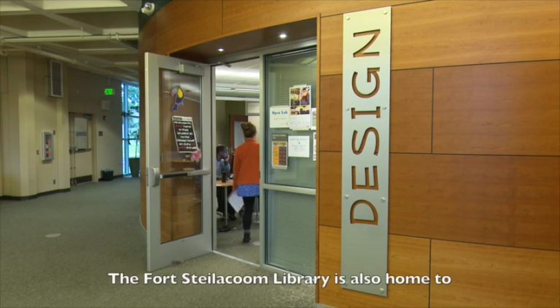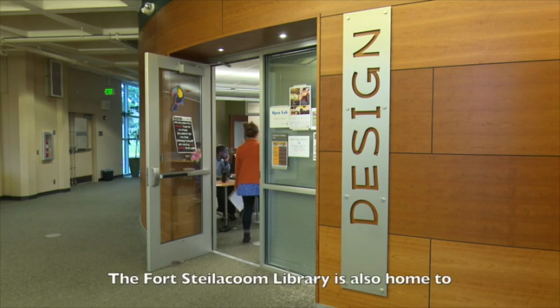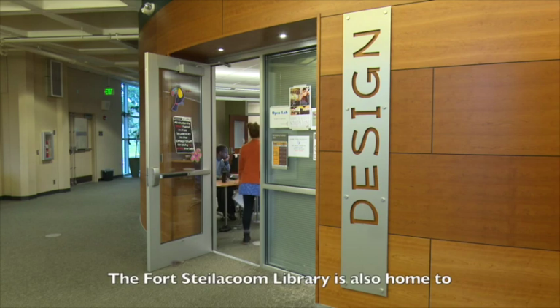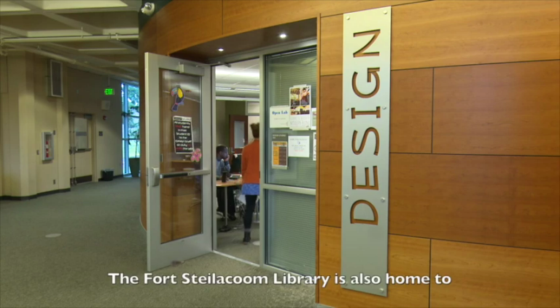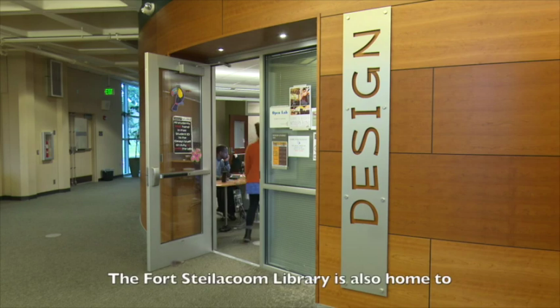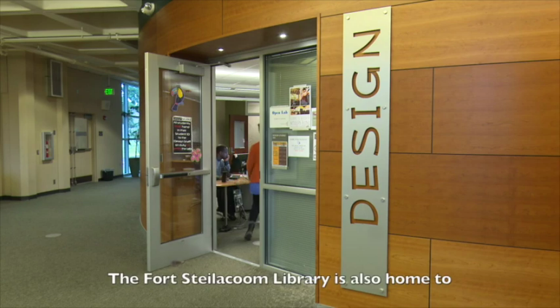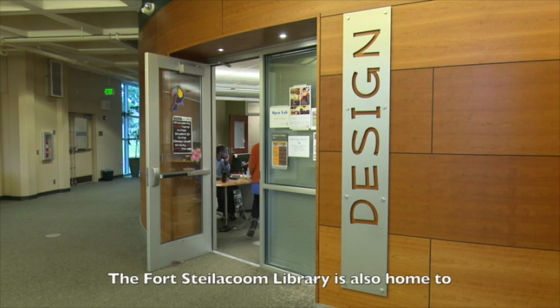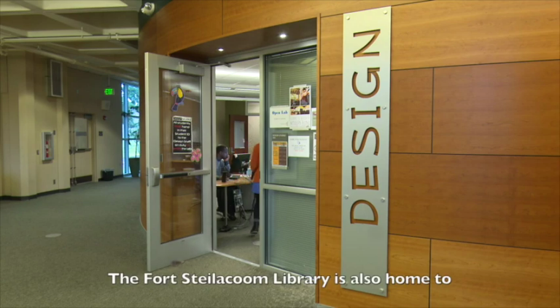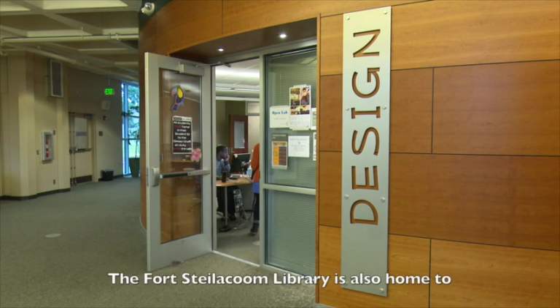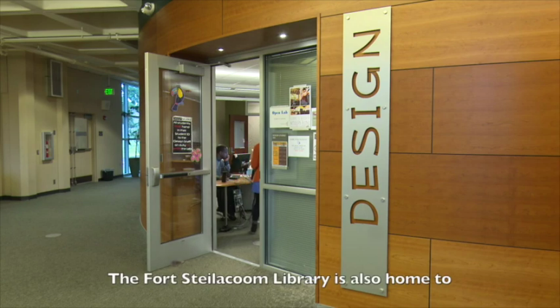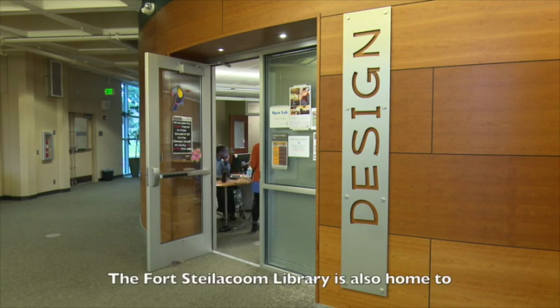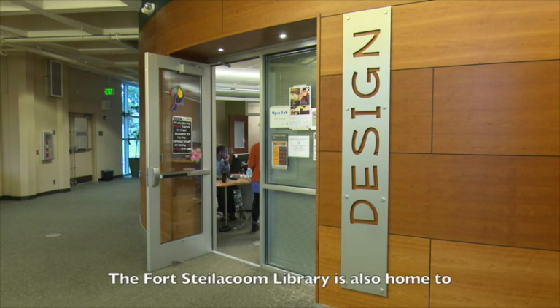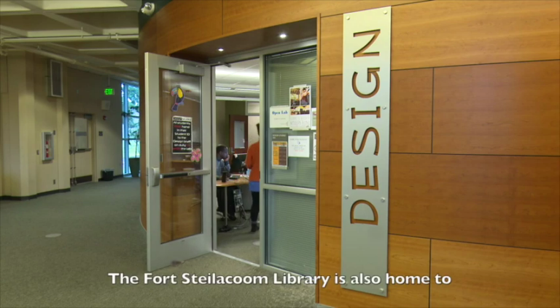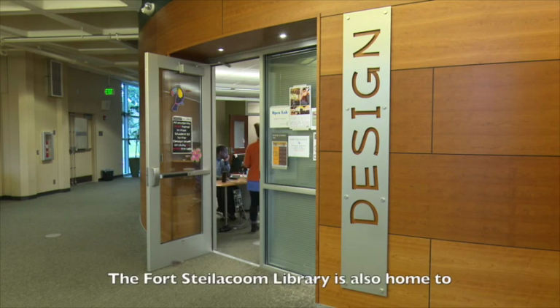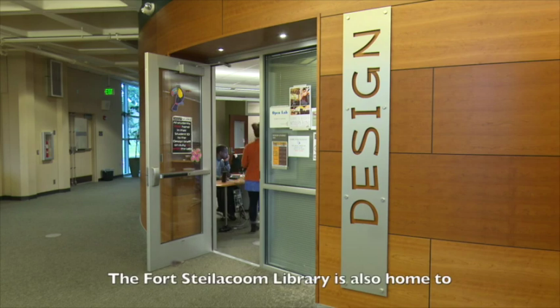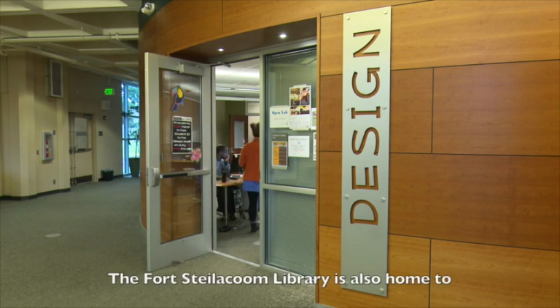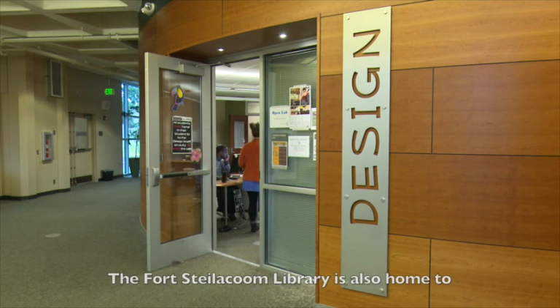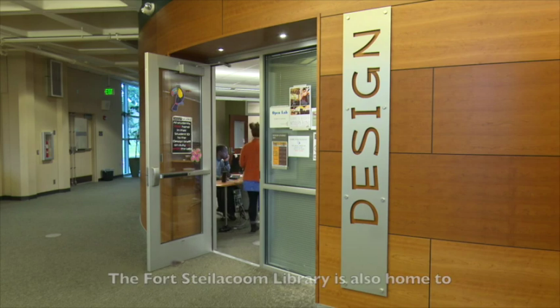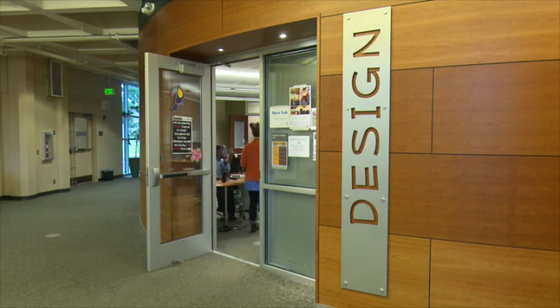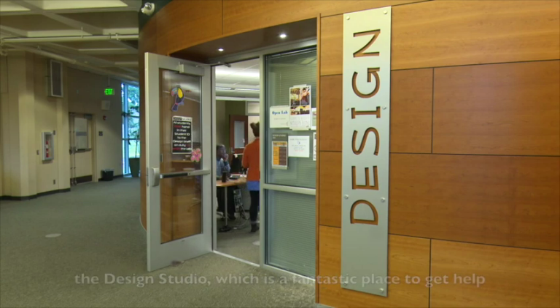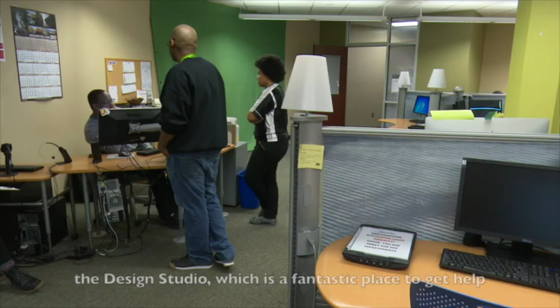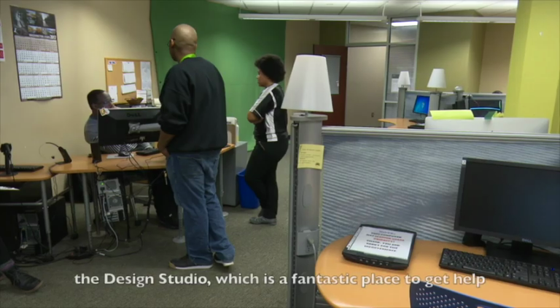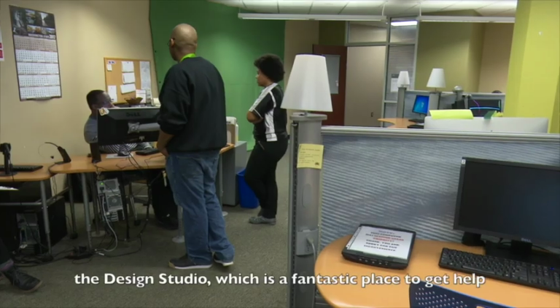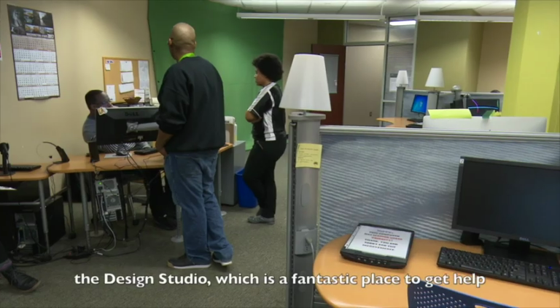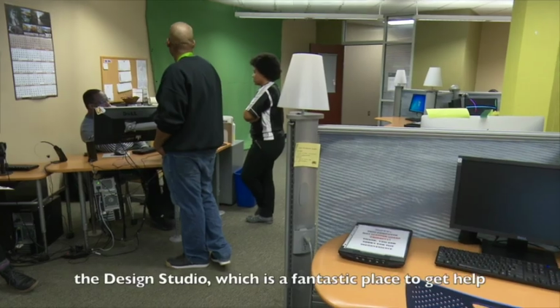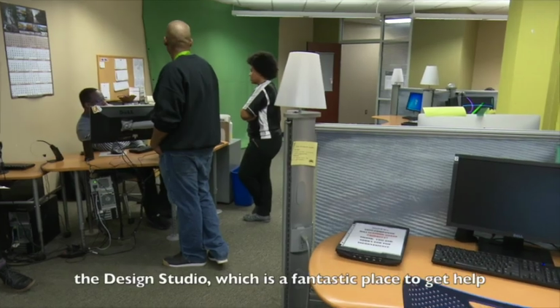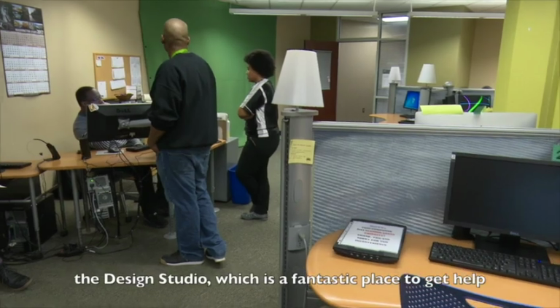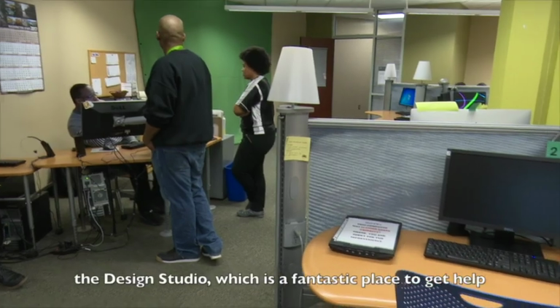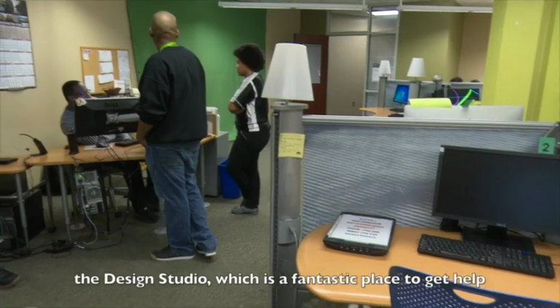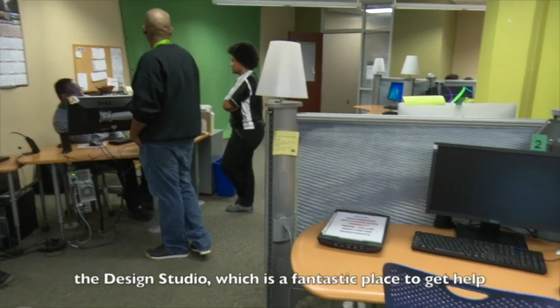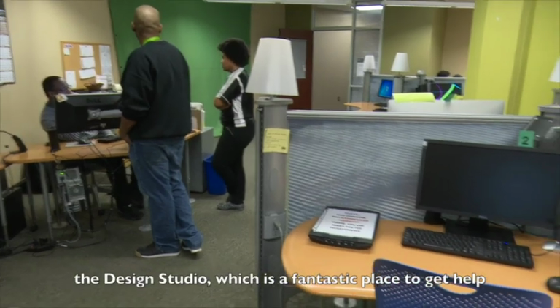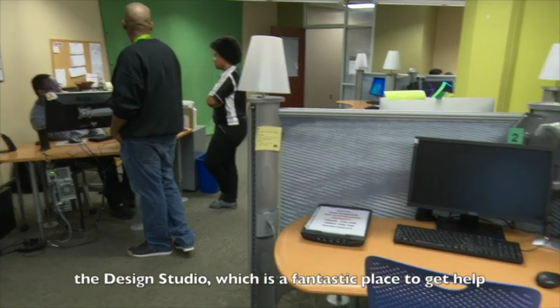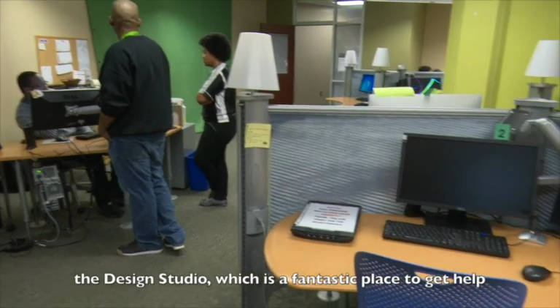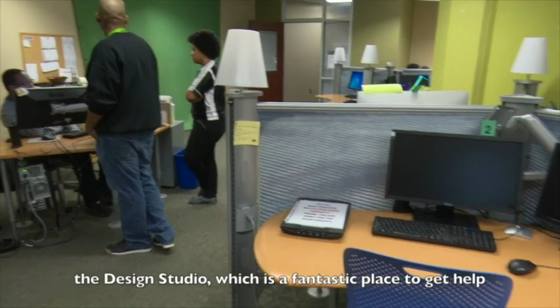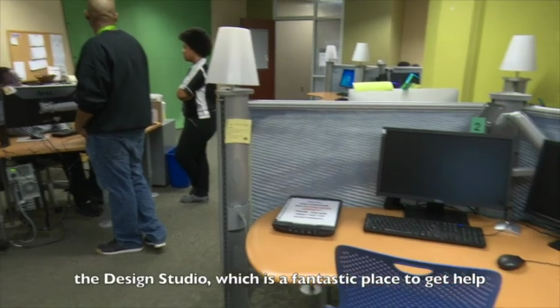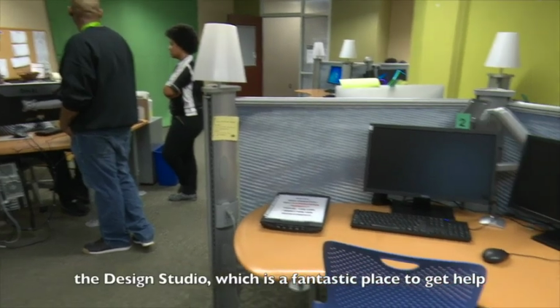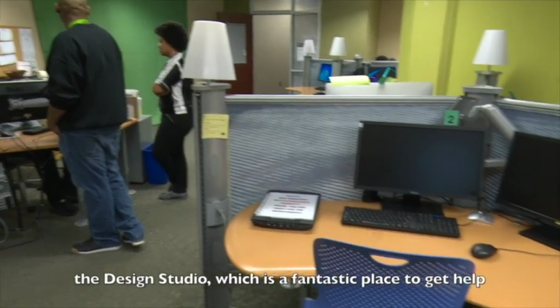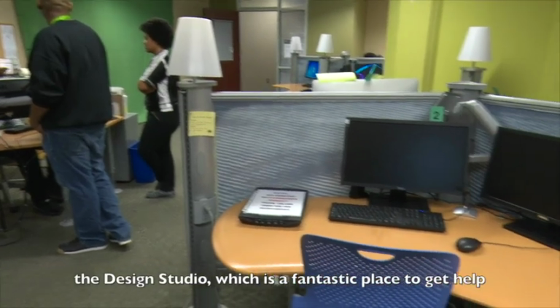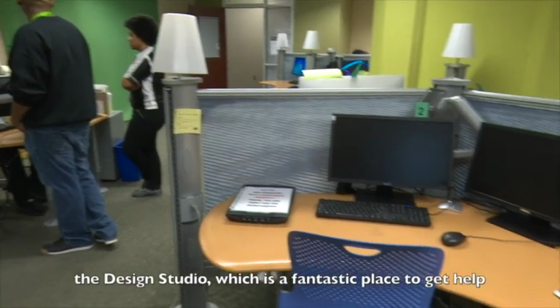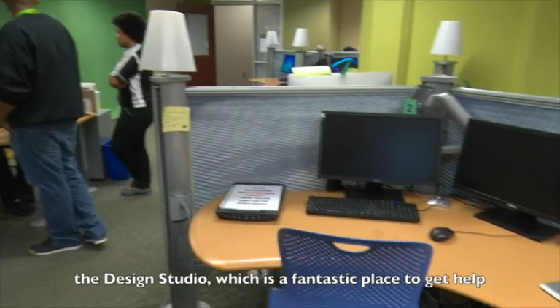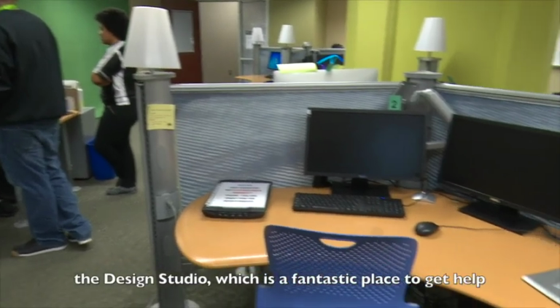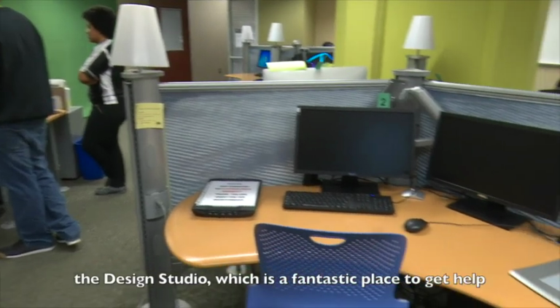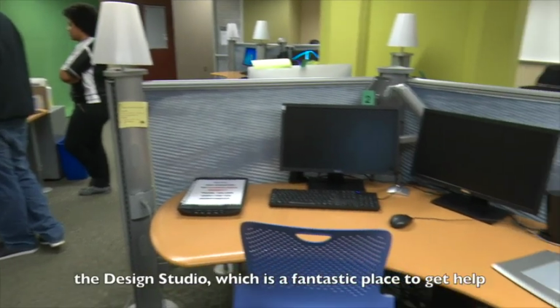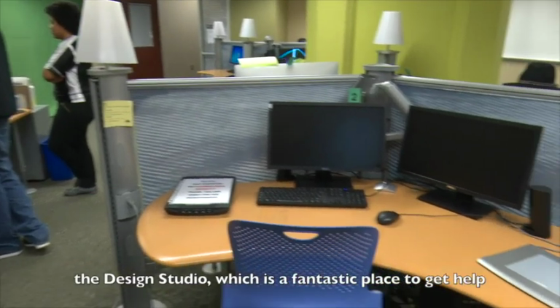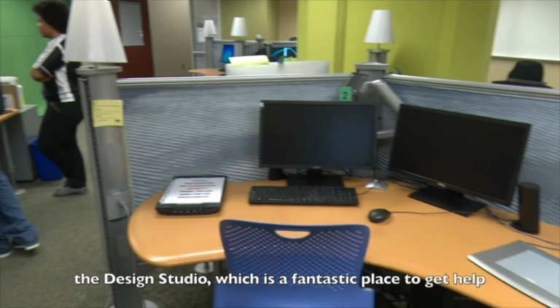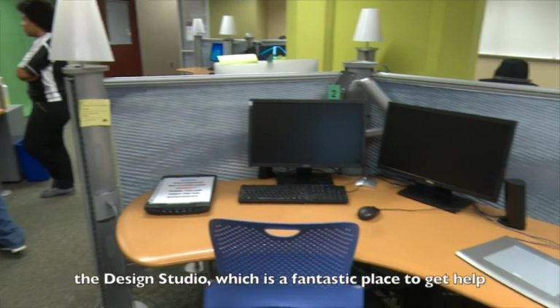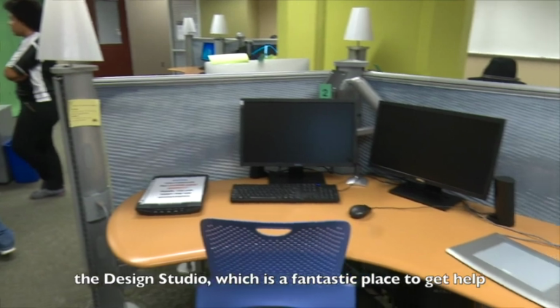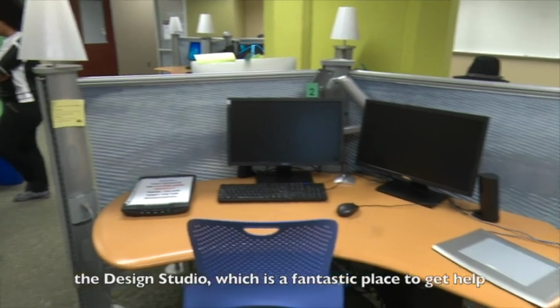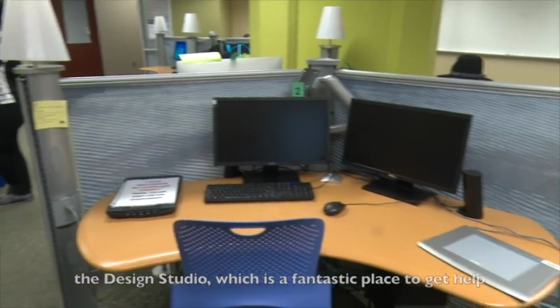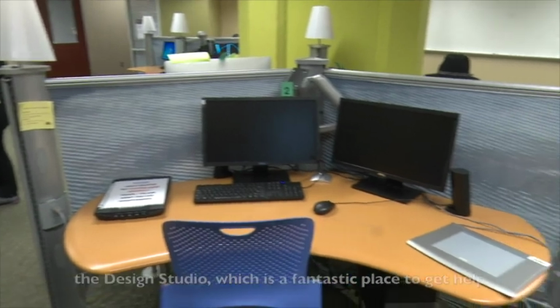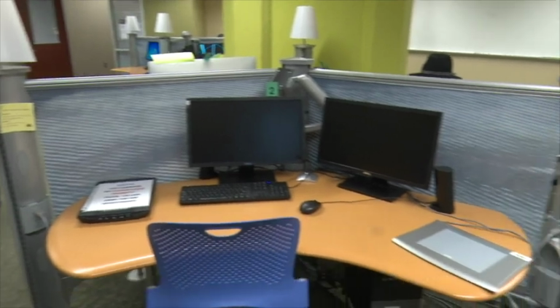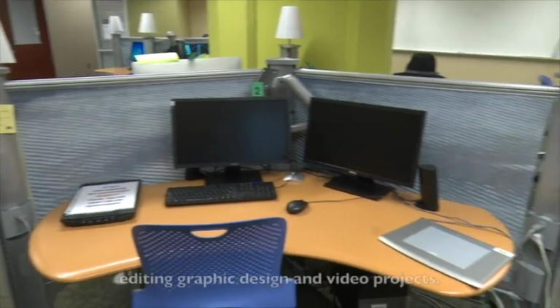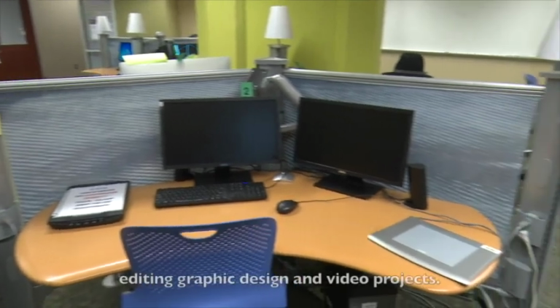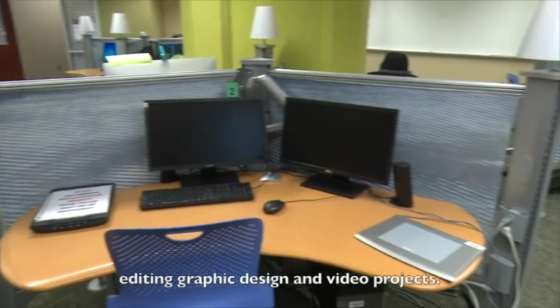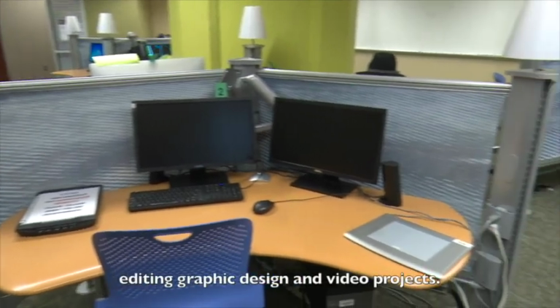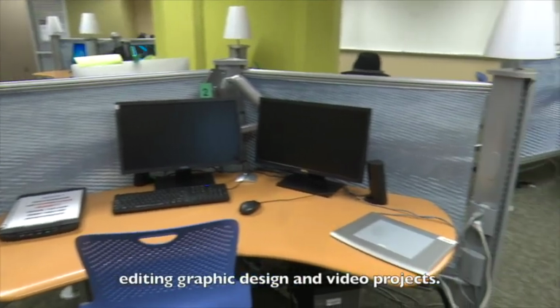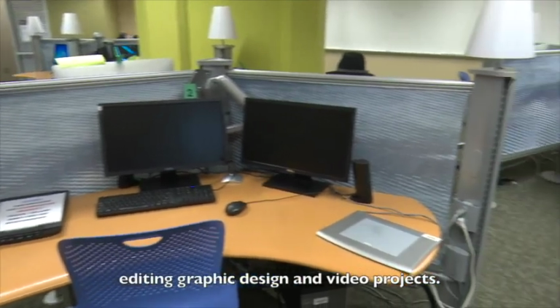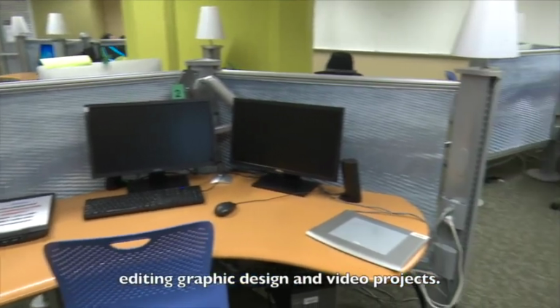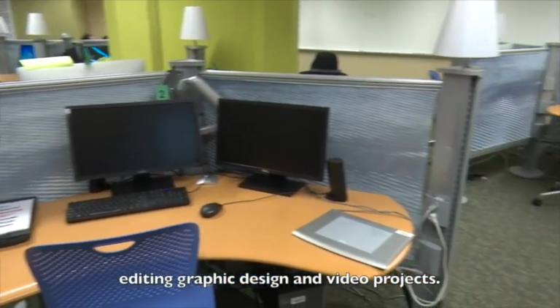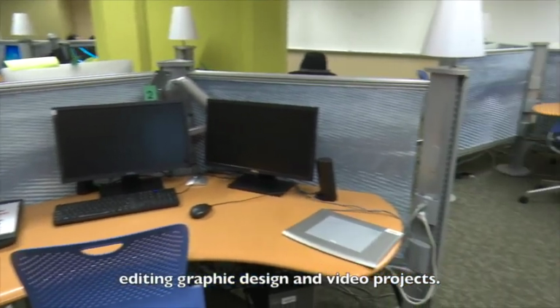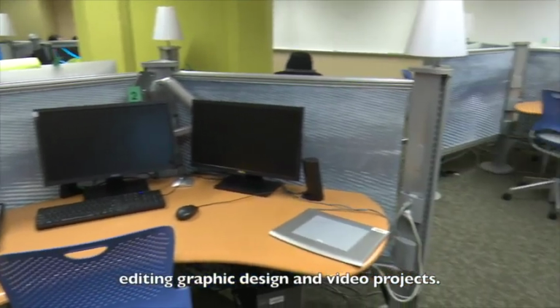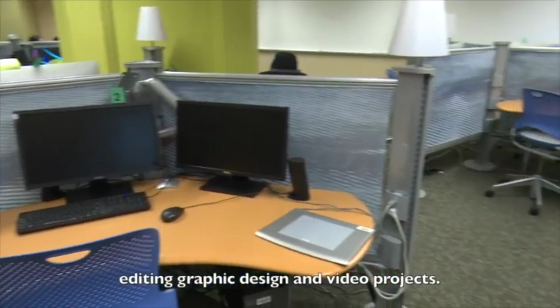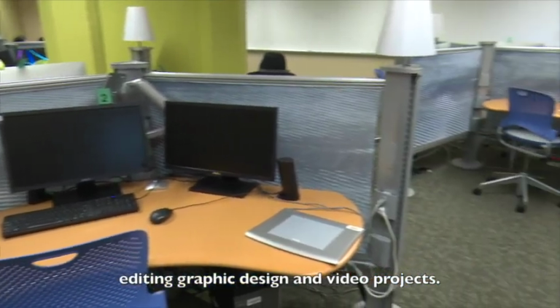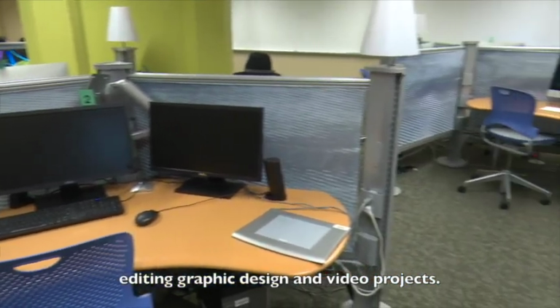The Fort Steilacoom Library is also home to the Design Studio, which is a fantastic place to get help editing graphic design and video projects.